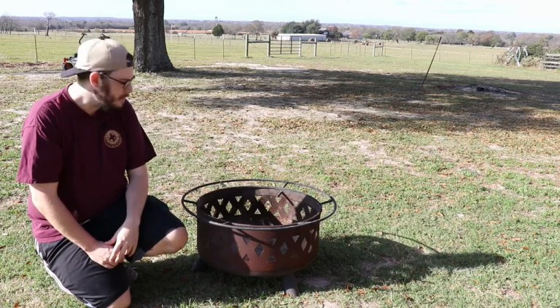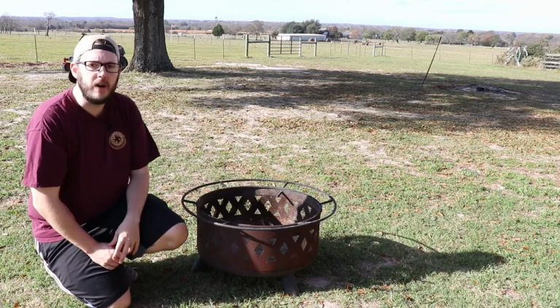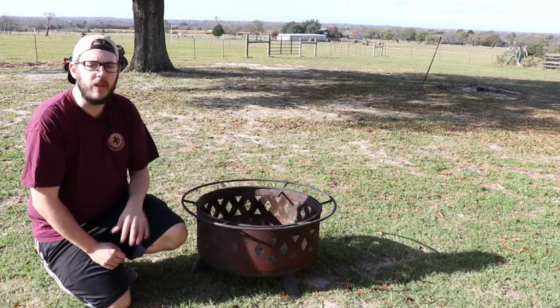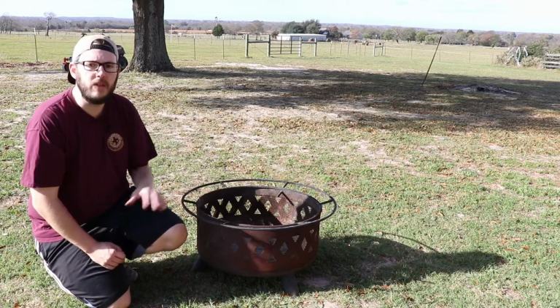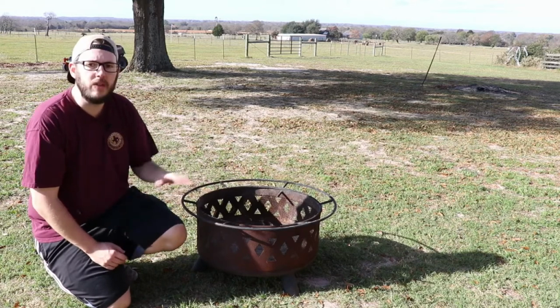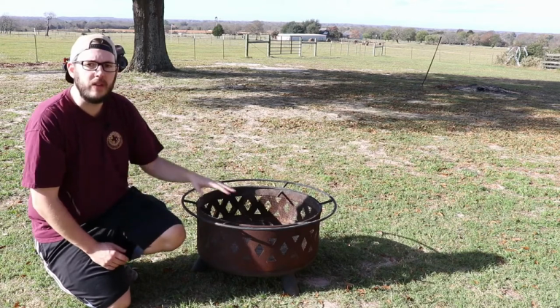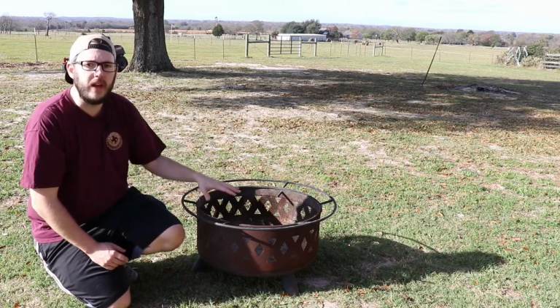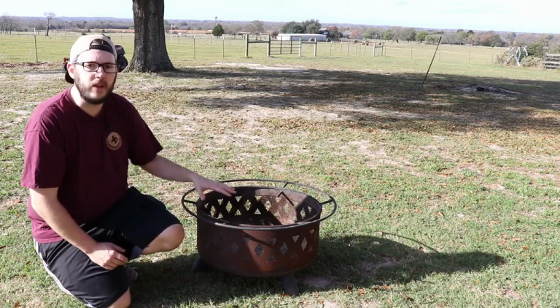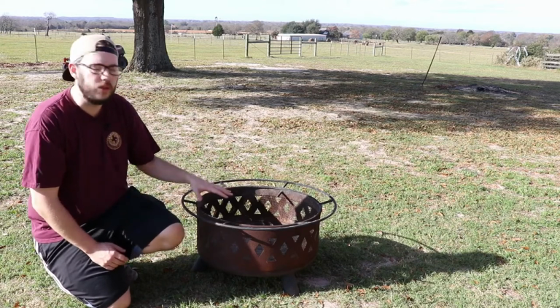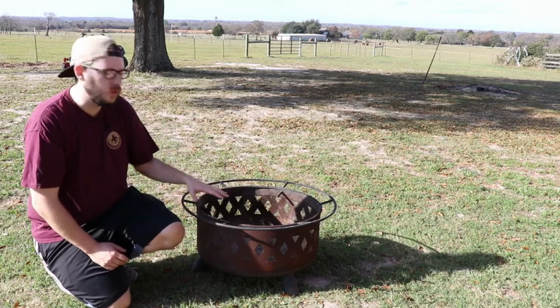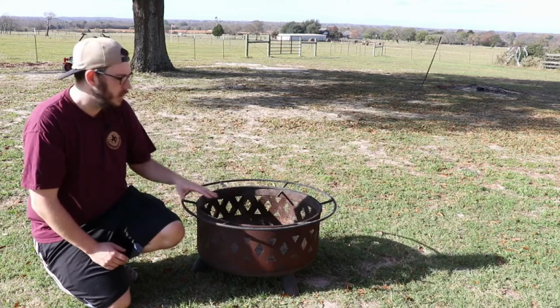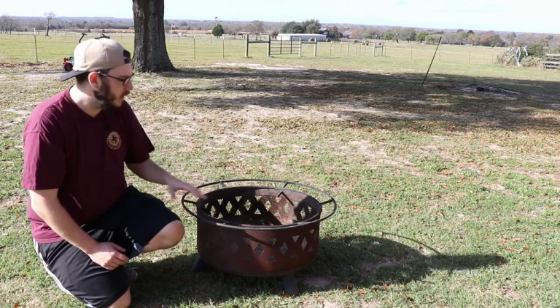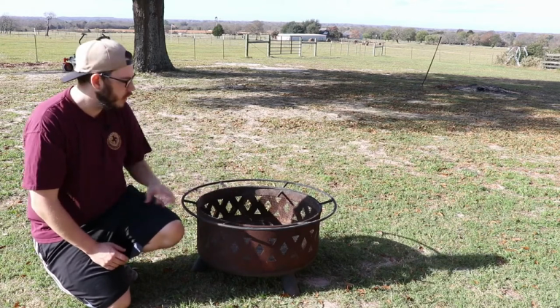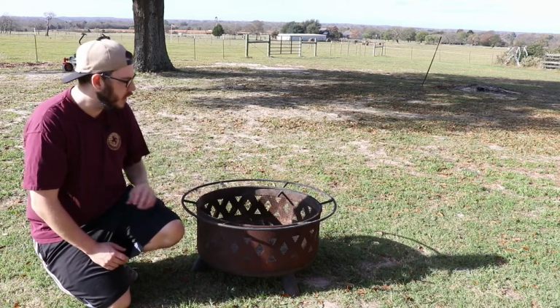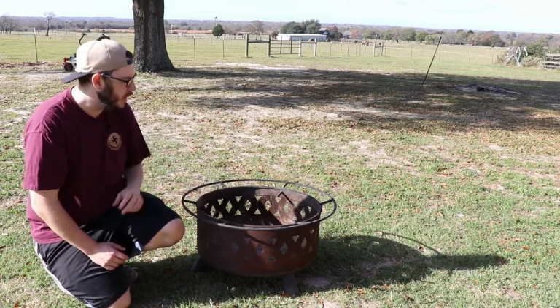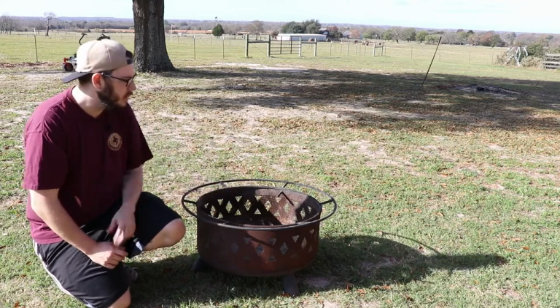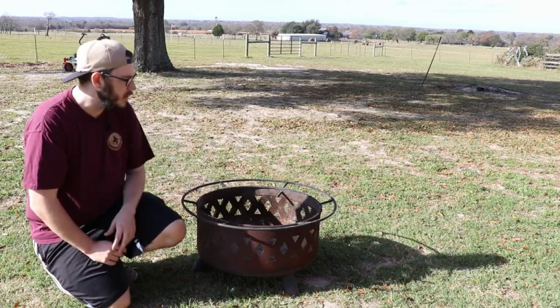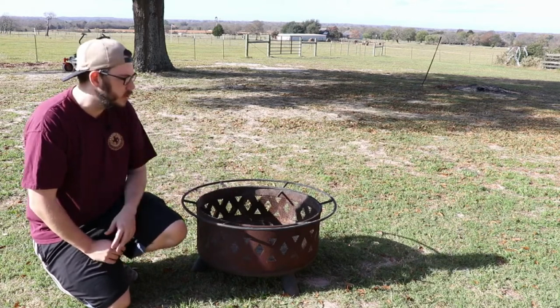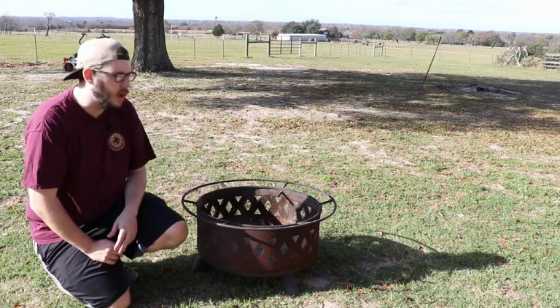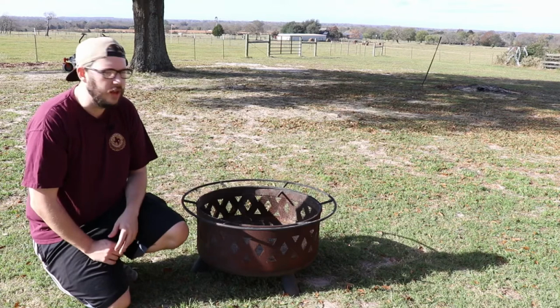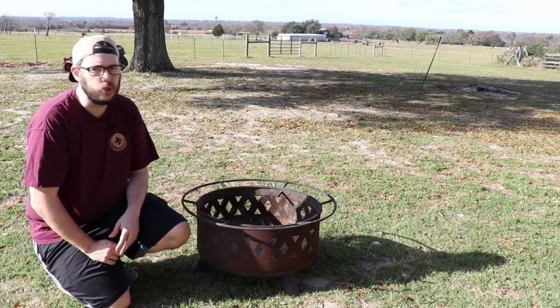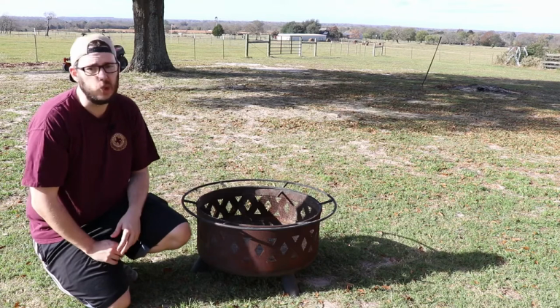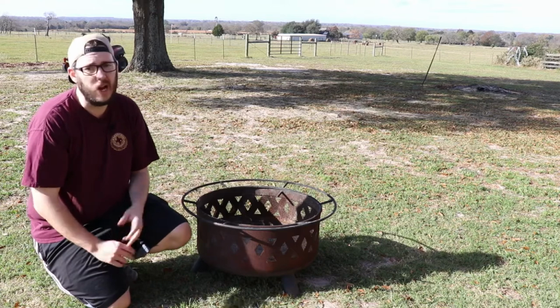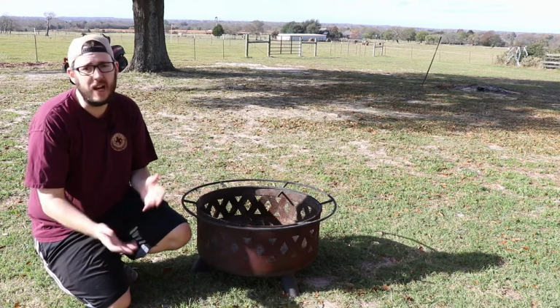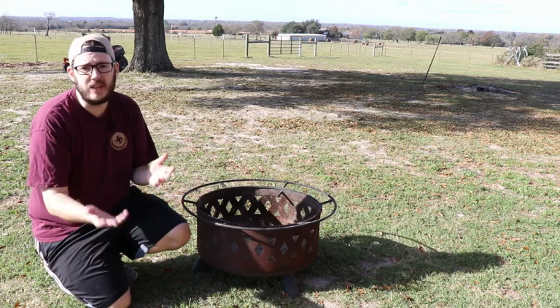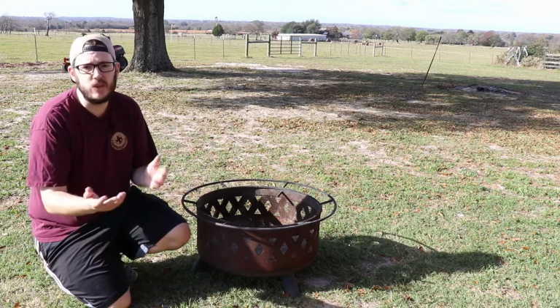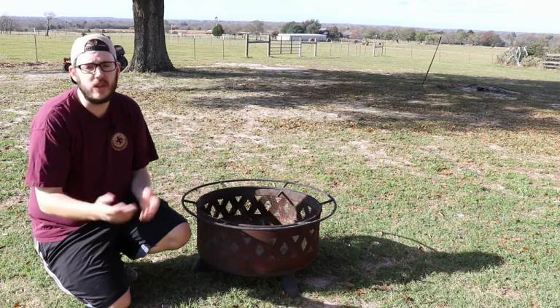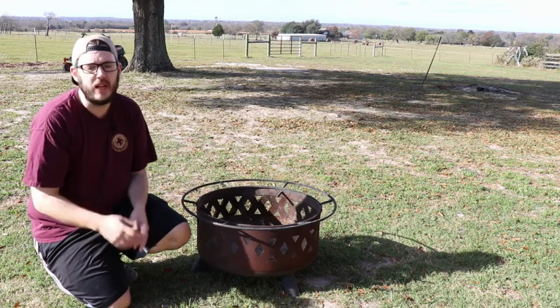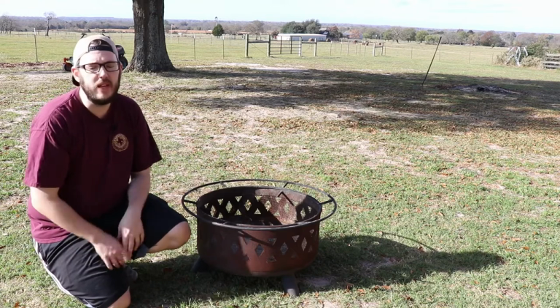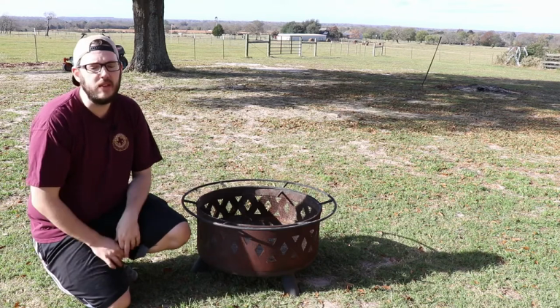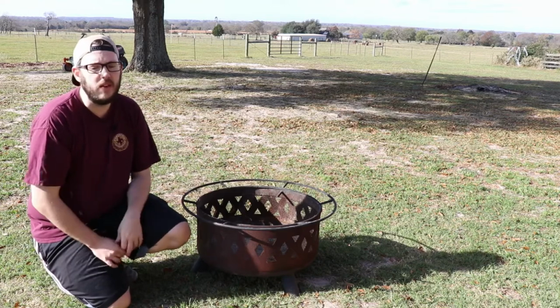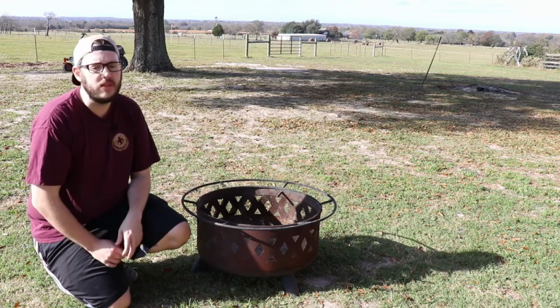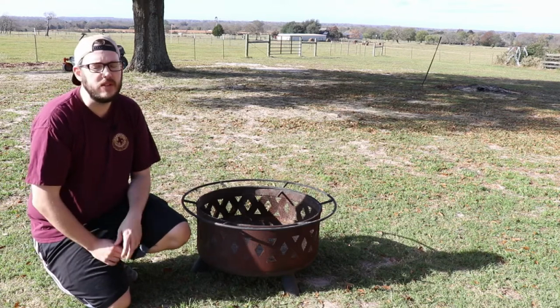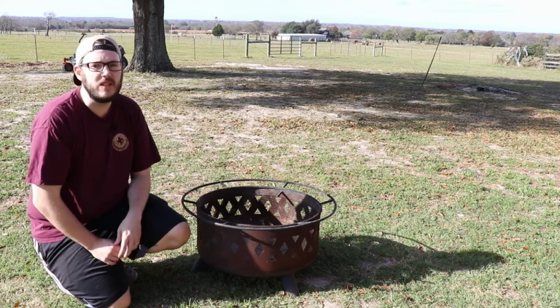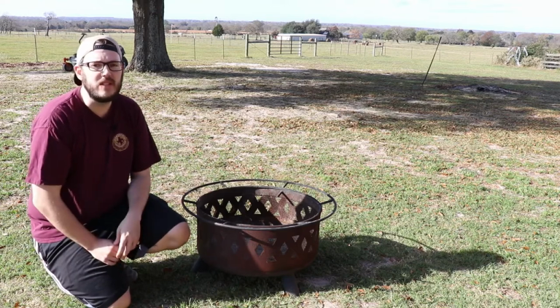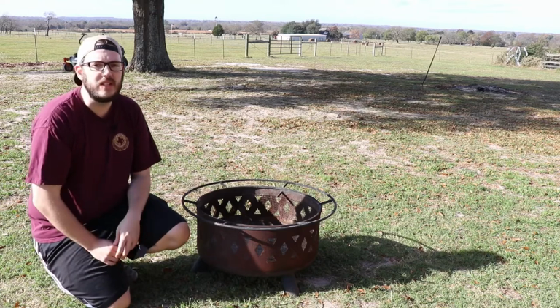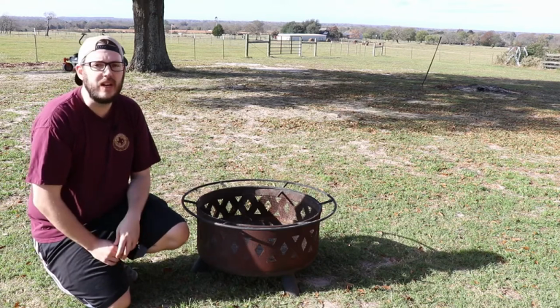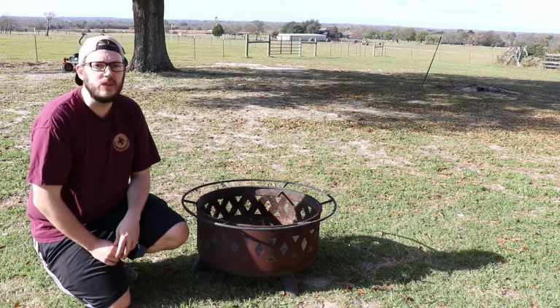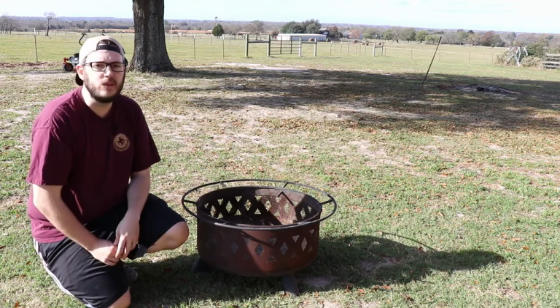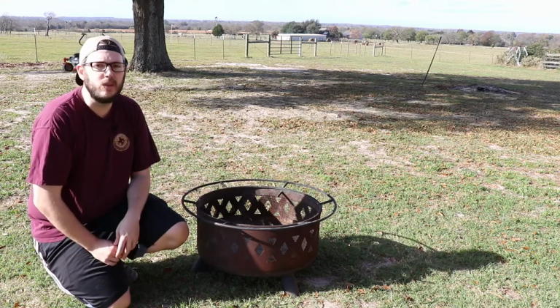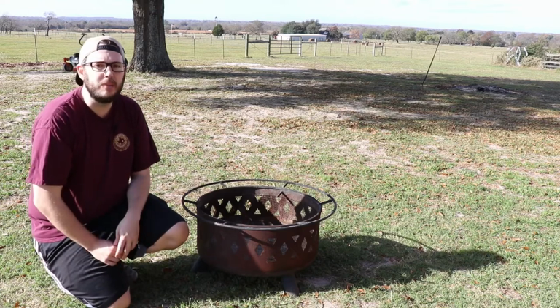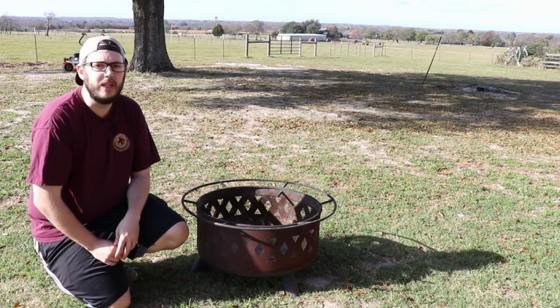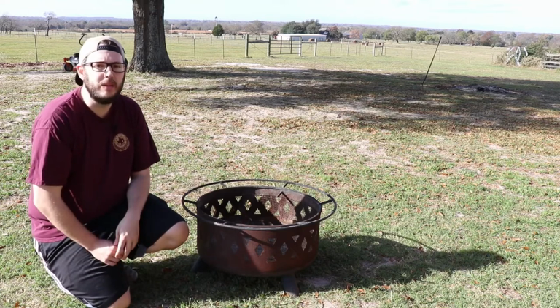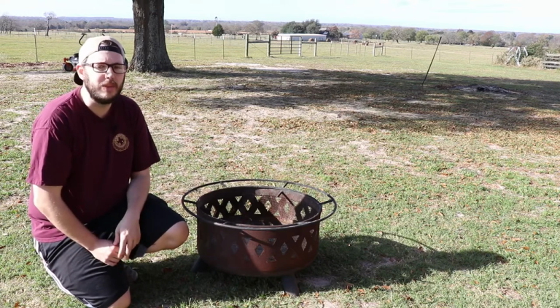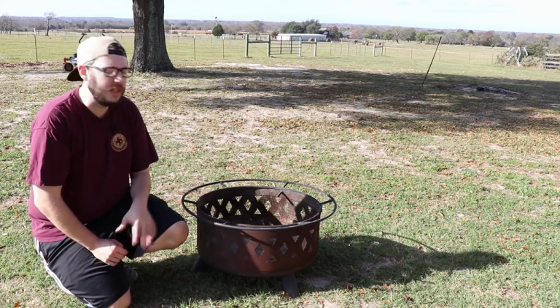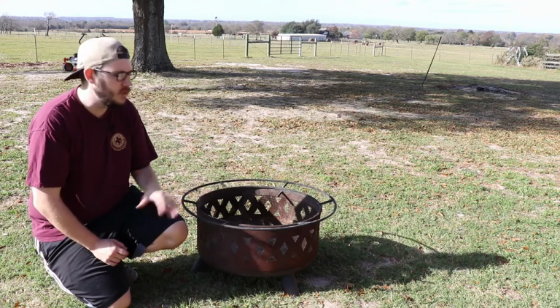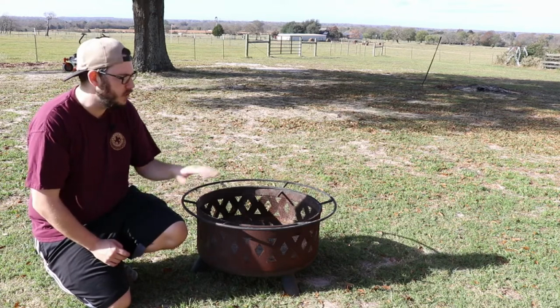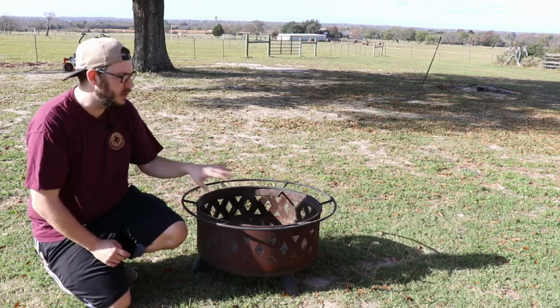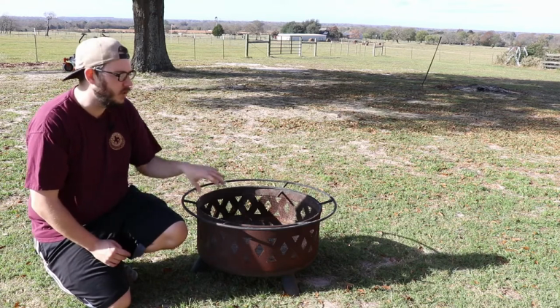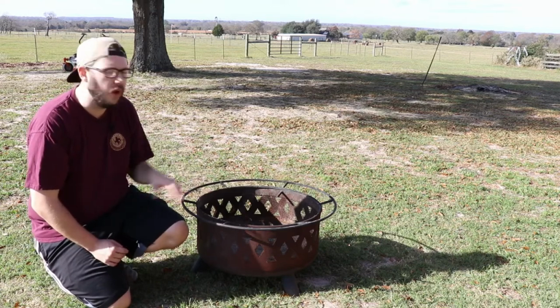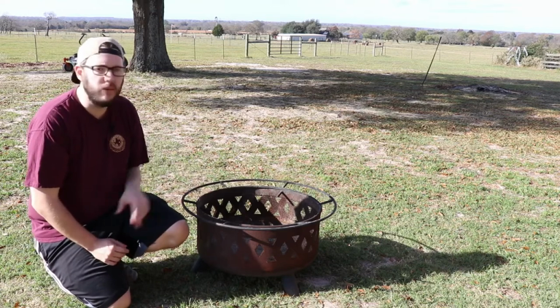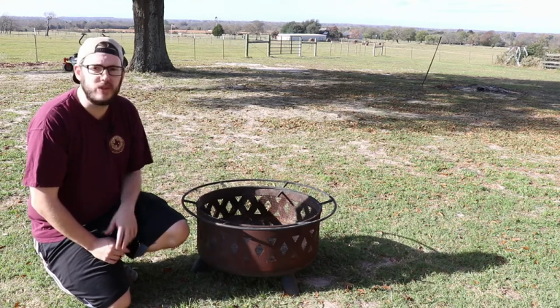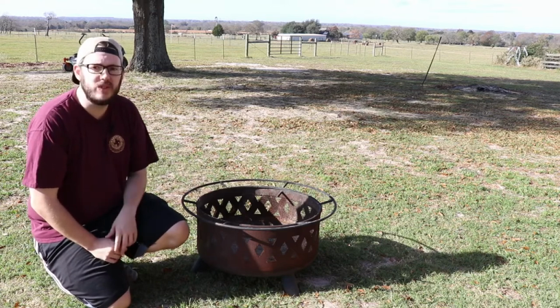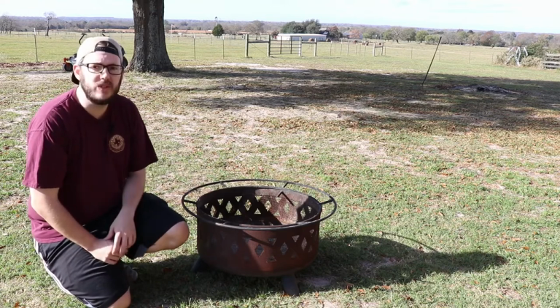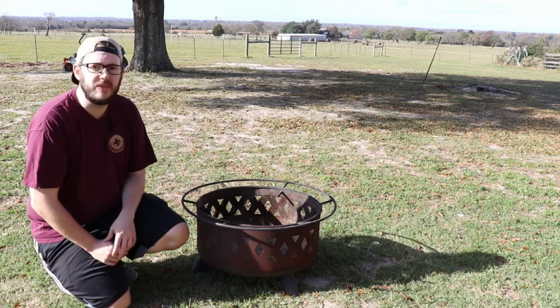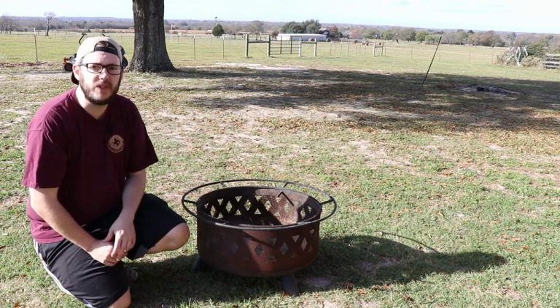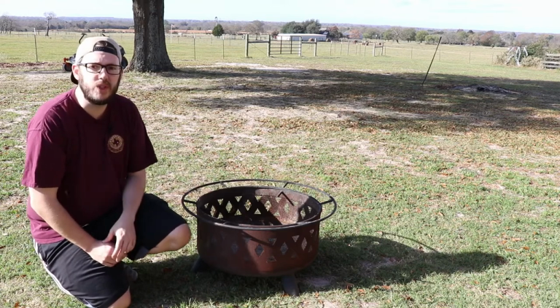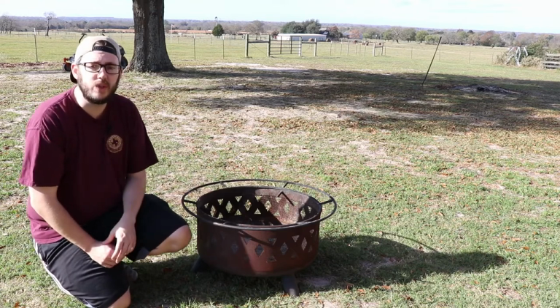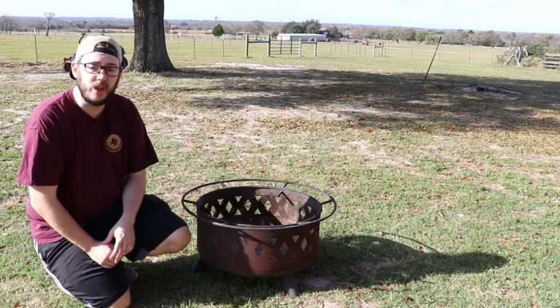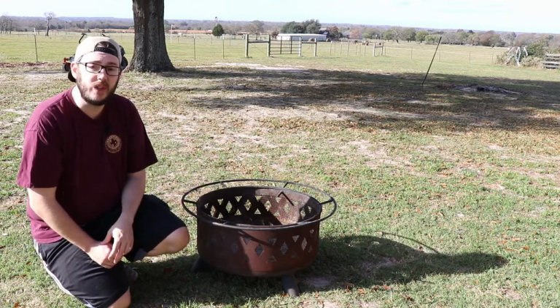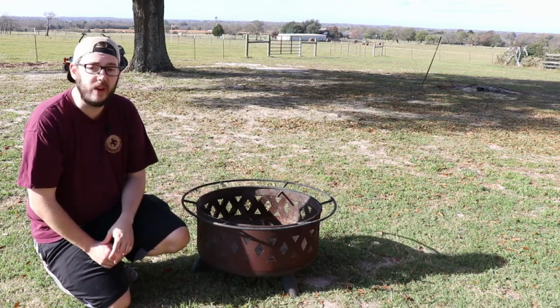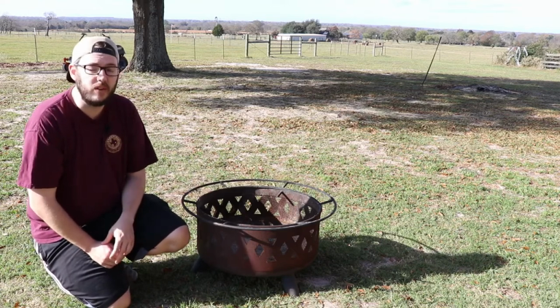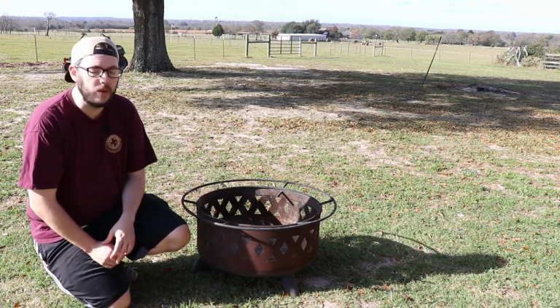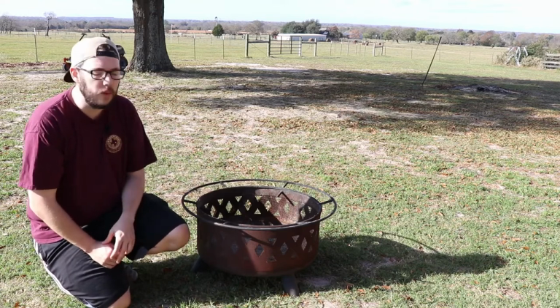Other than that, you just want to keep it as dry as you can. Obviously it's an outdoor pit, but they do sell covers that you could cover it with.